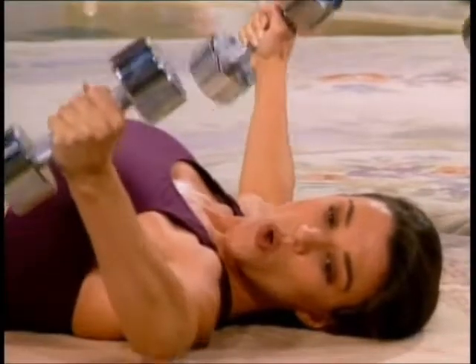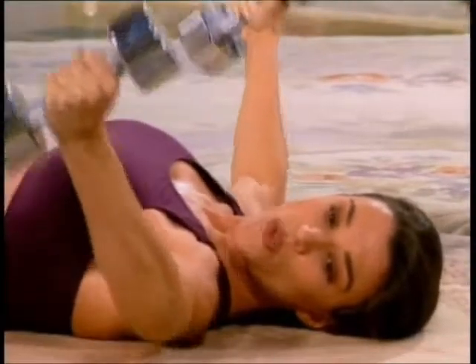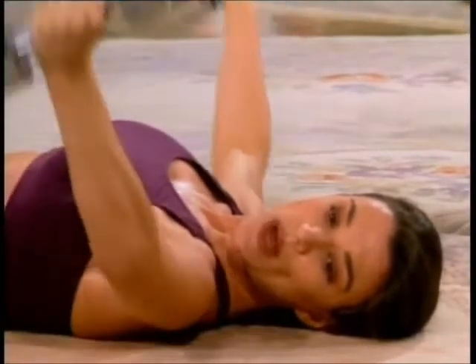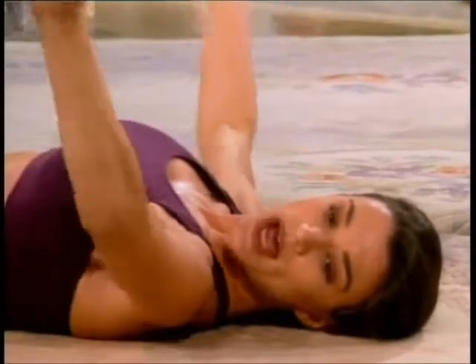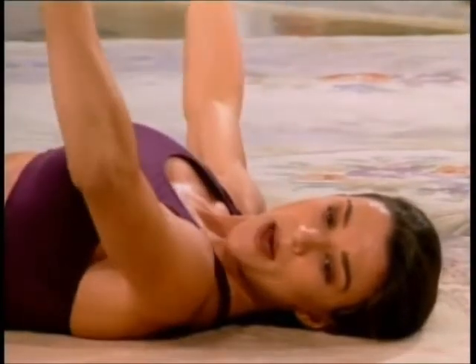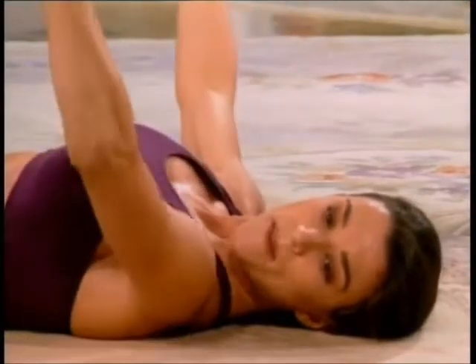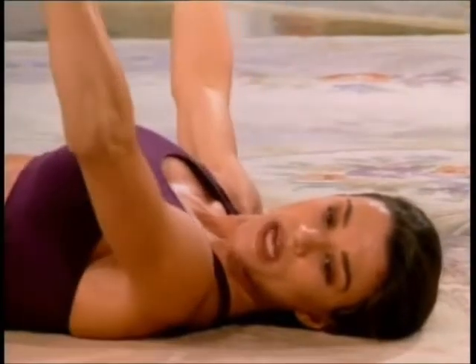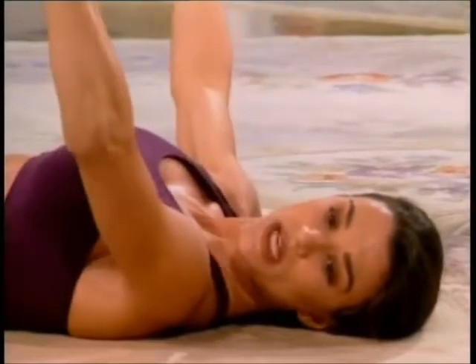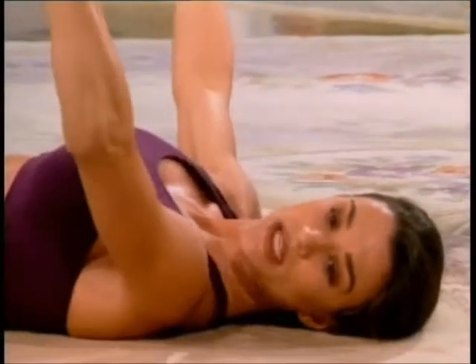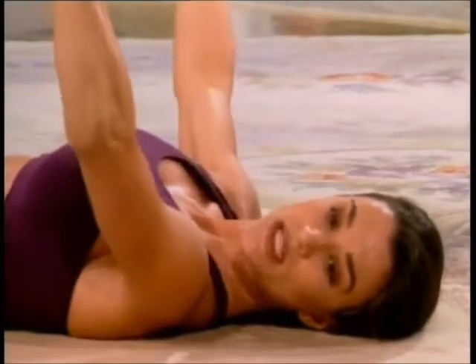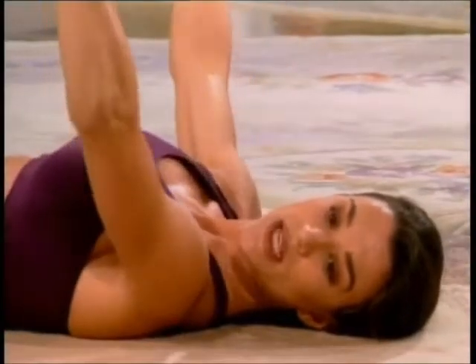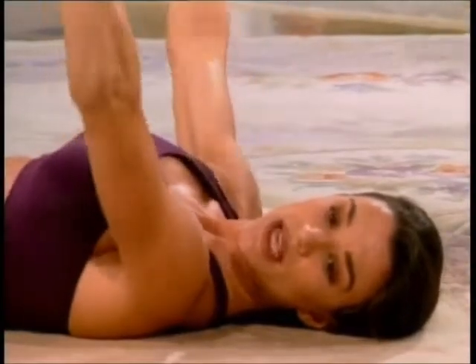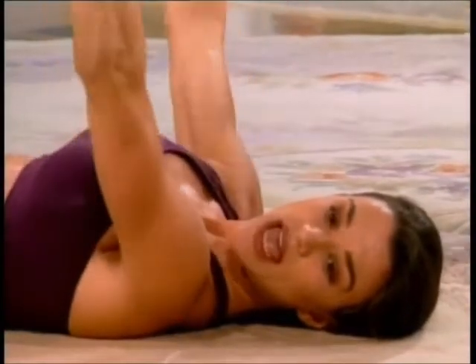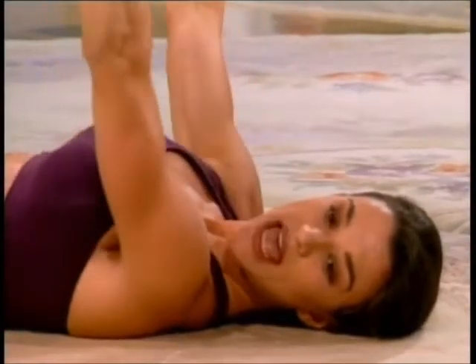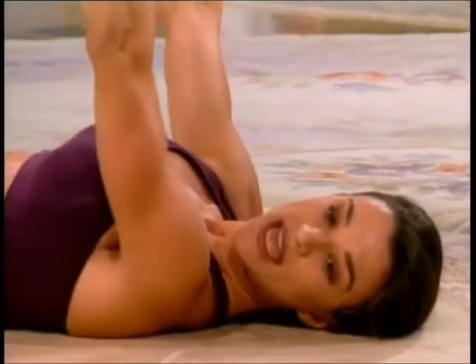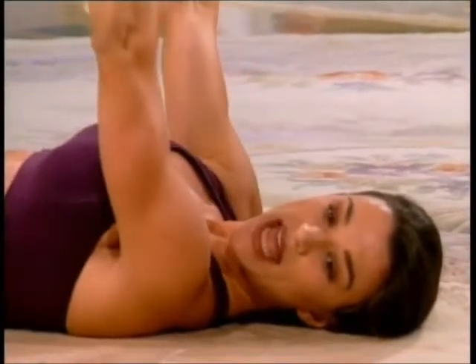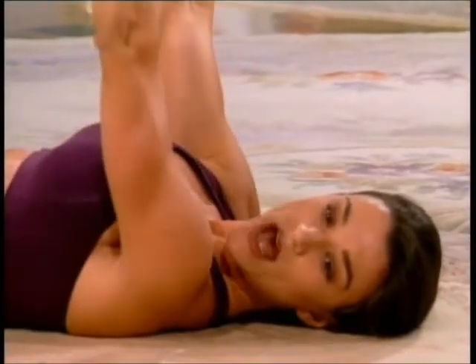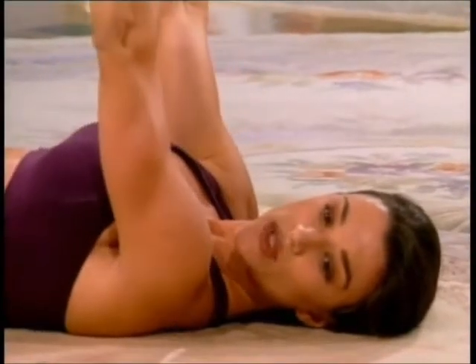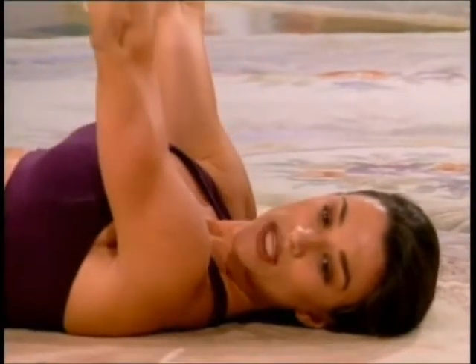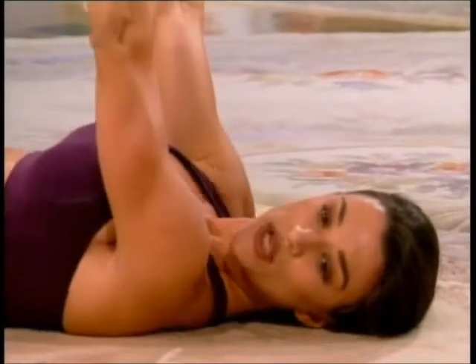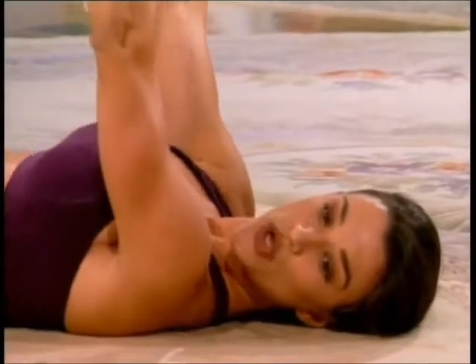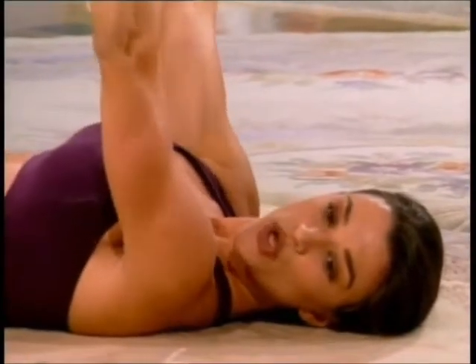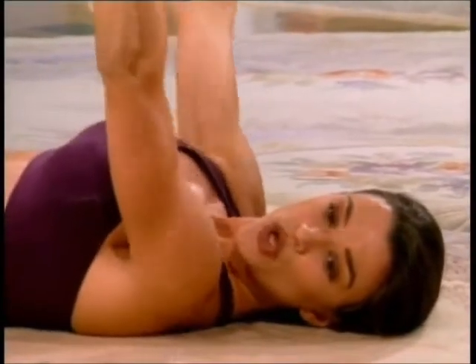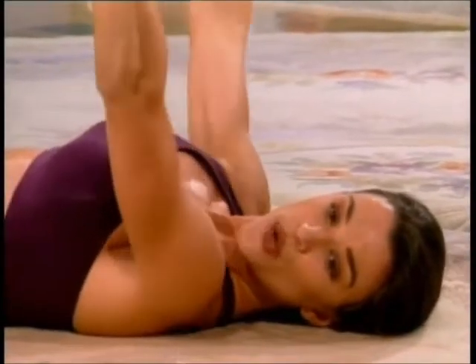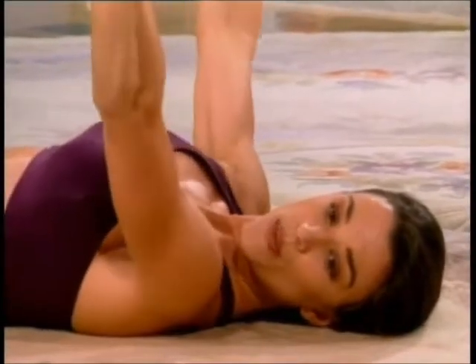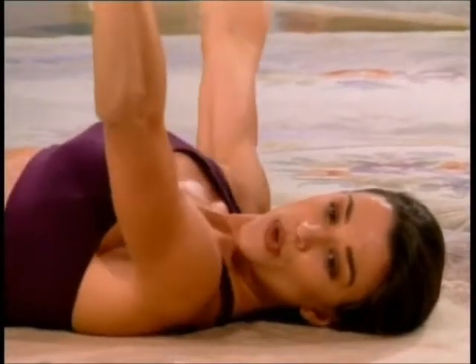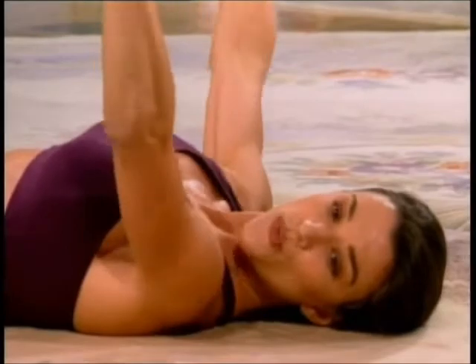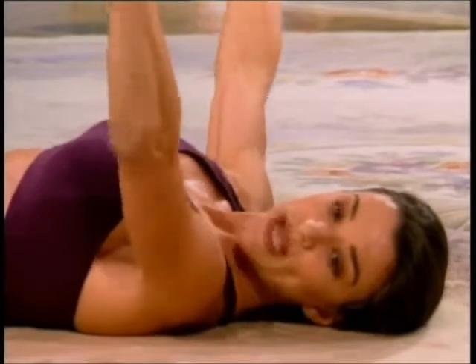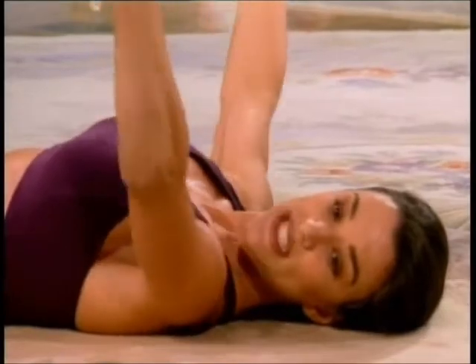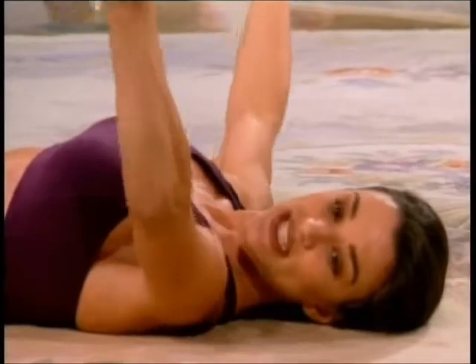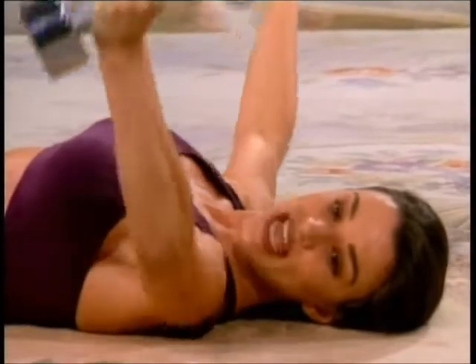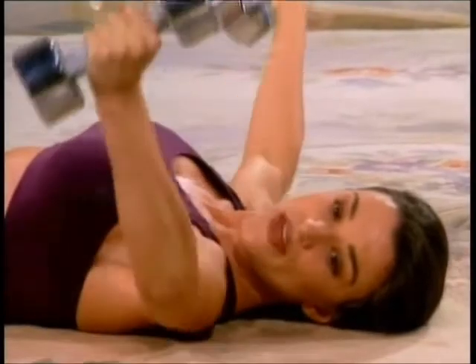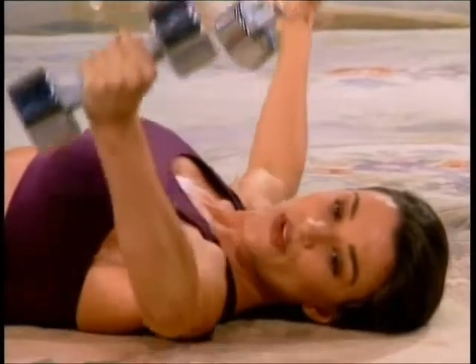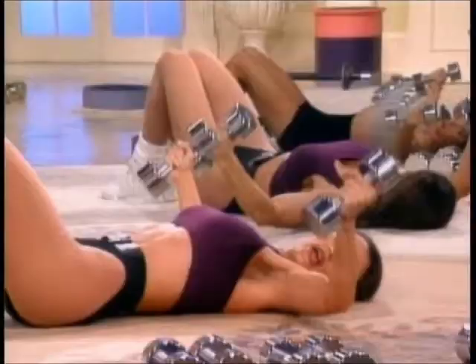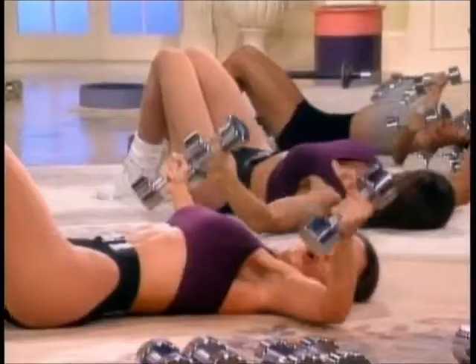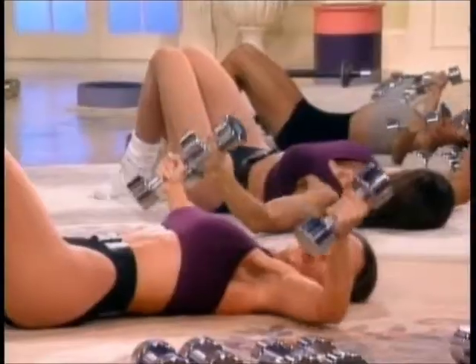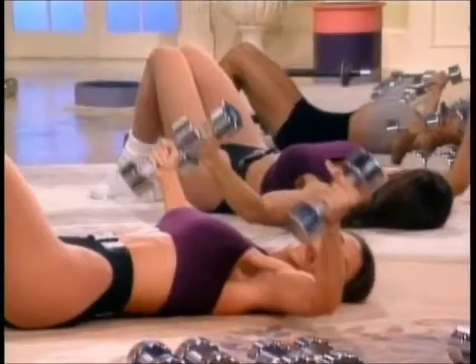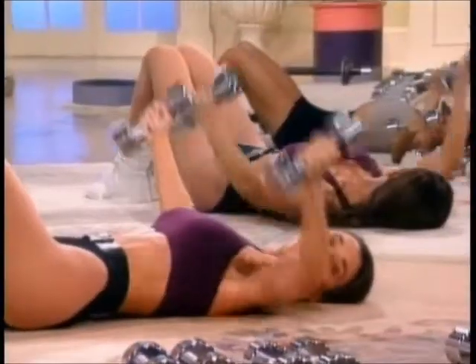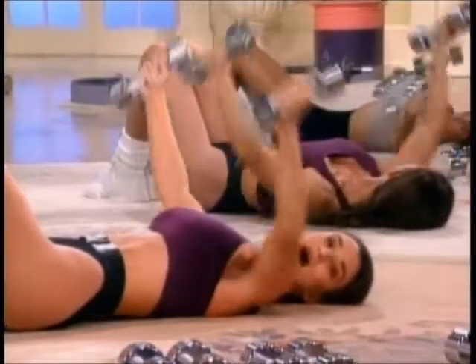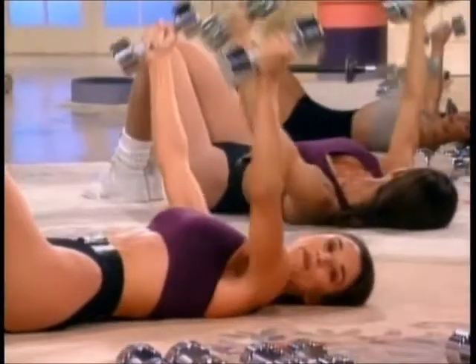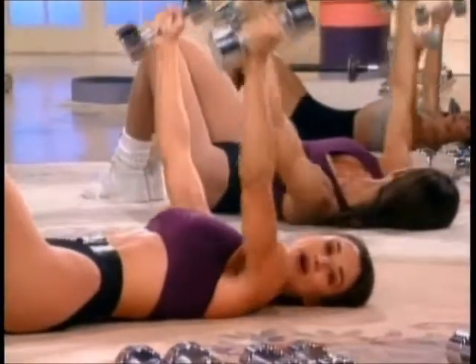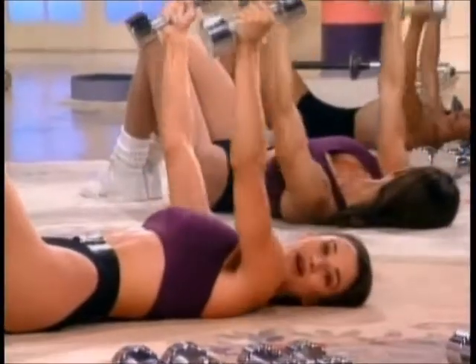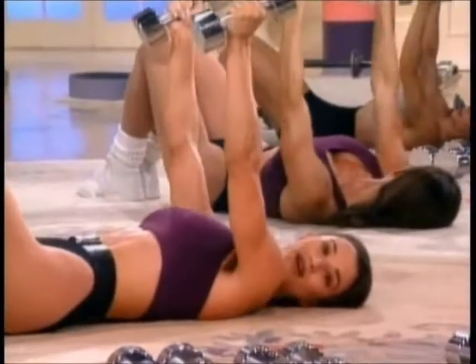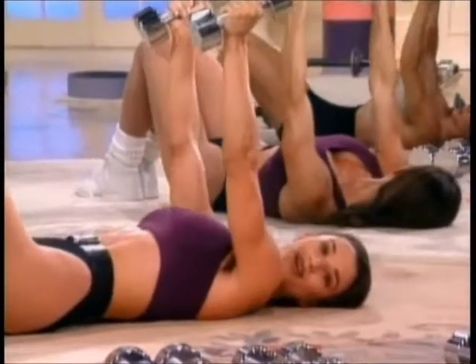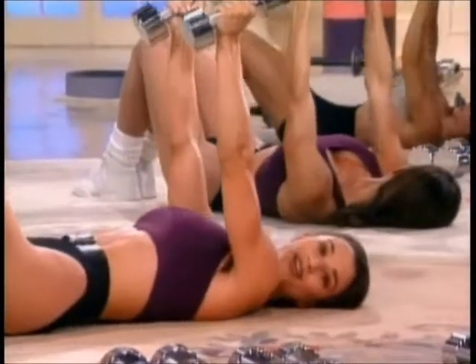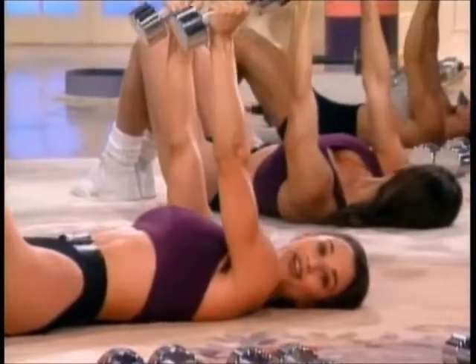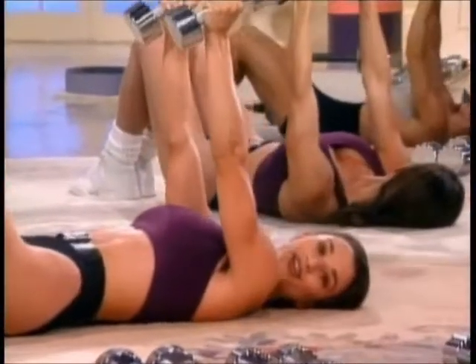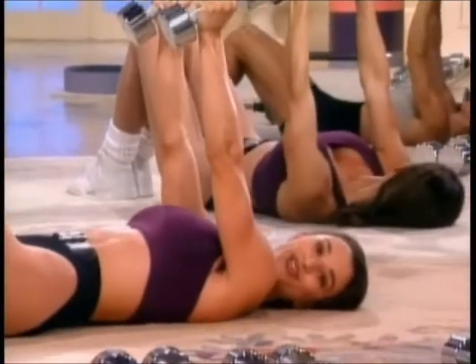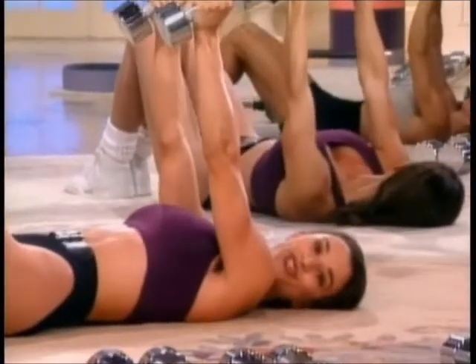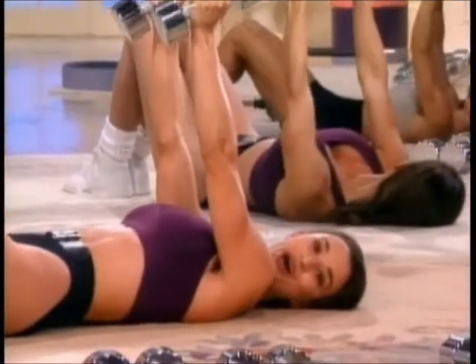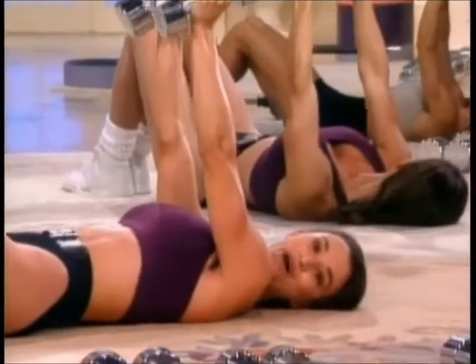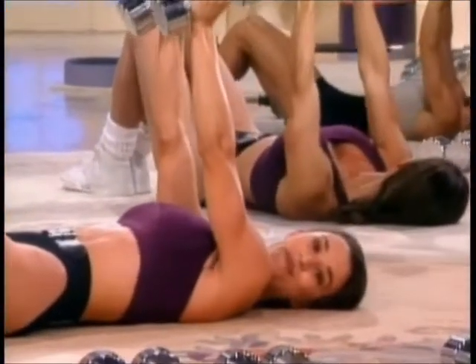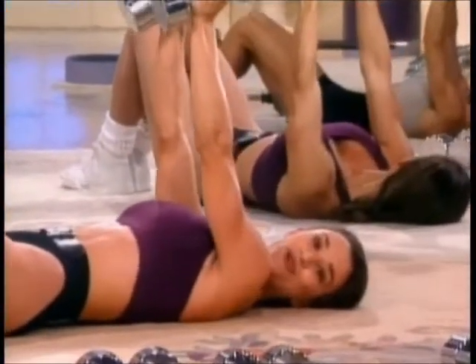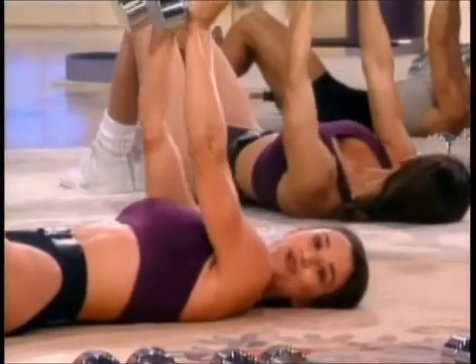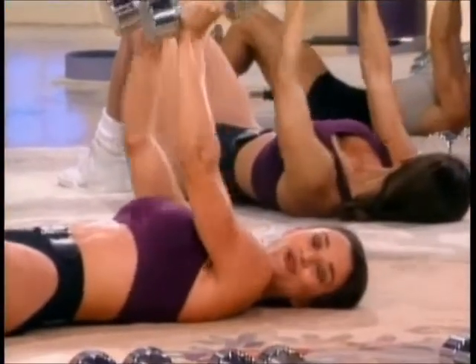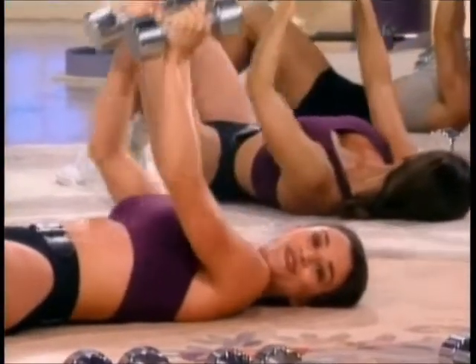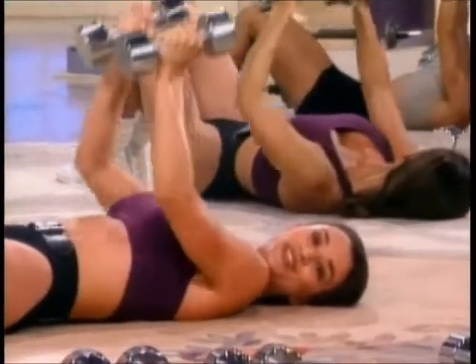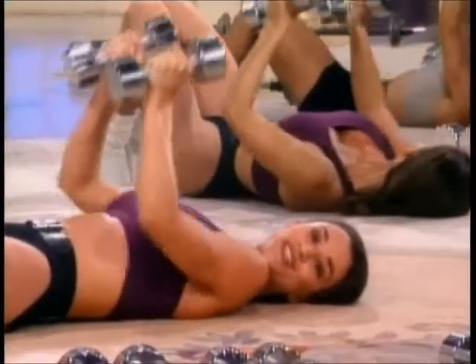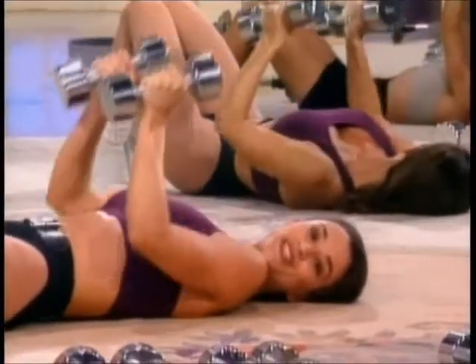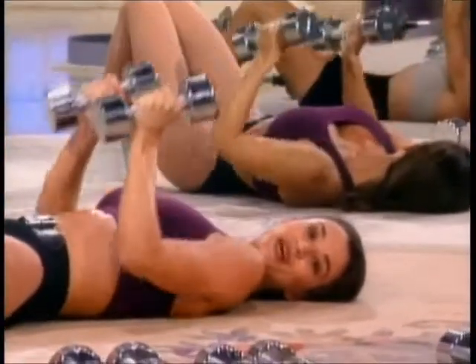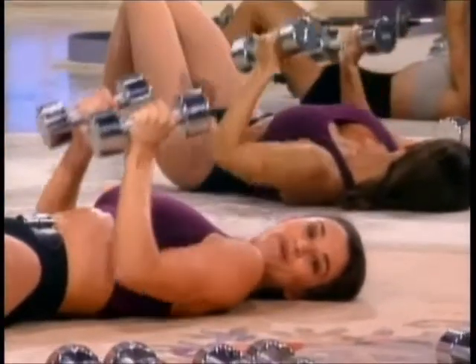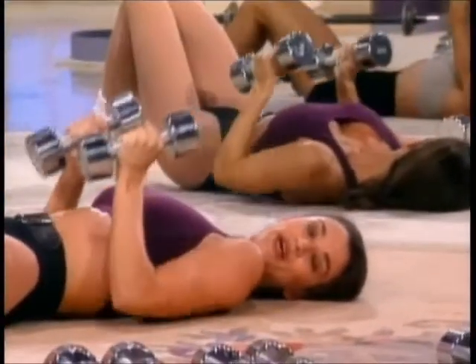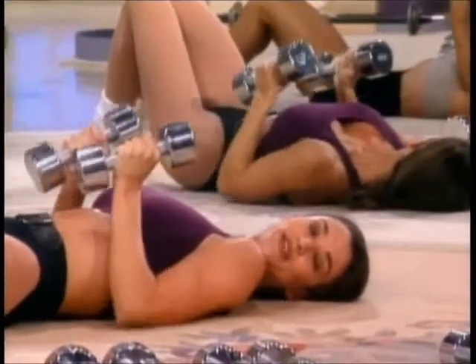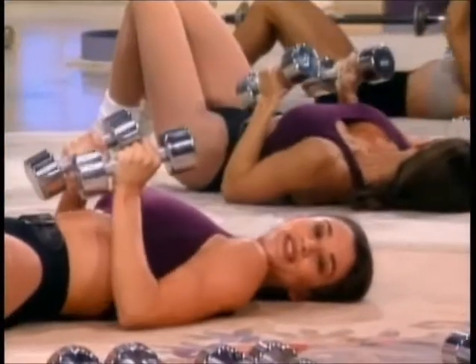All the way up. And out. Pull the weights together and hold top. Good job. Release the dumbbells.